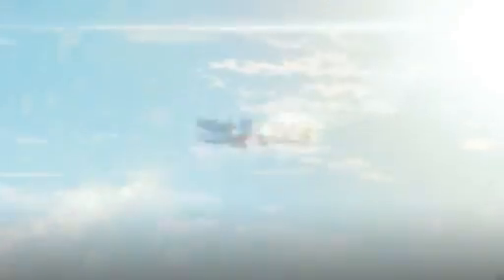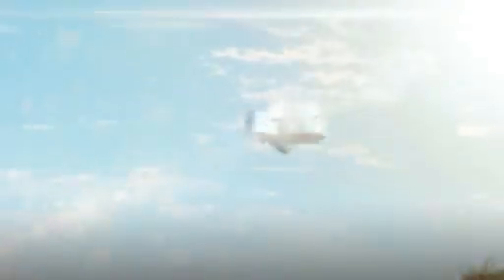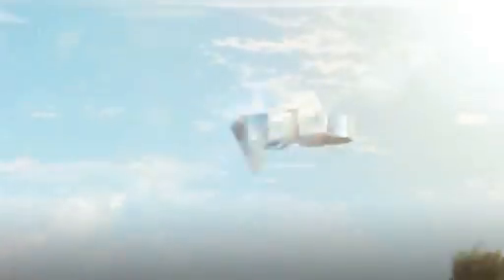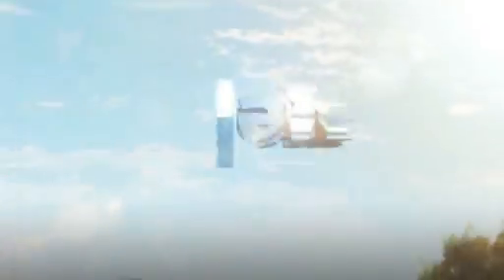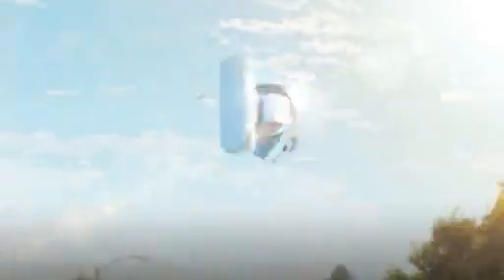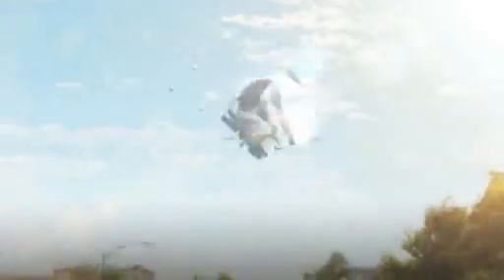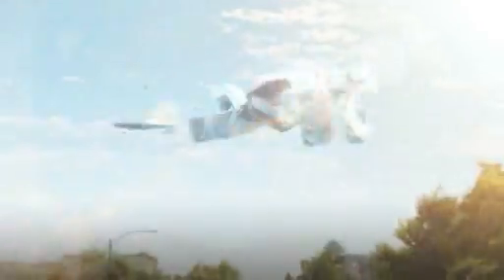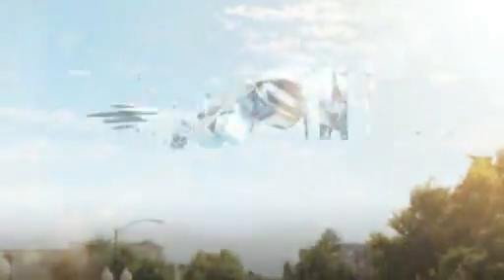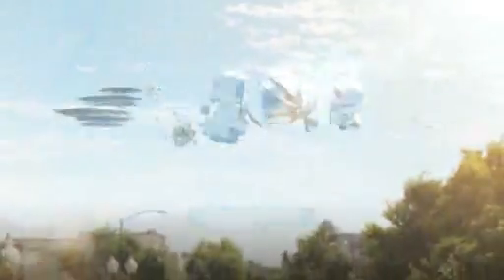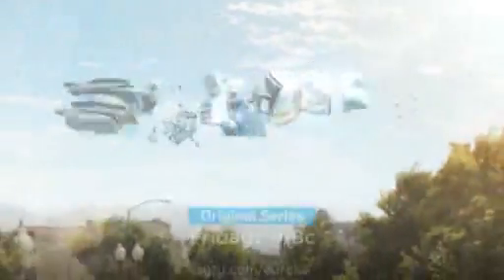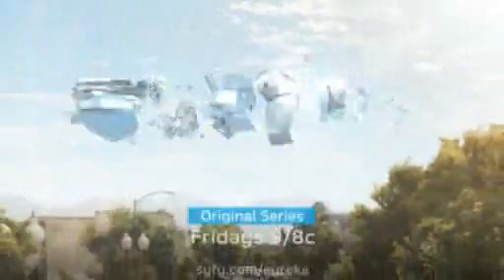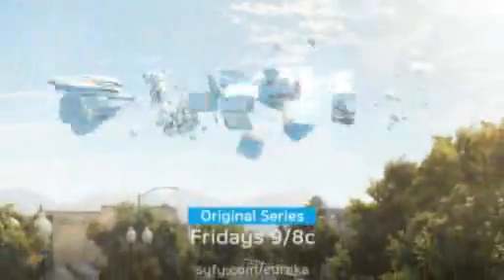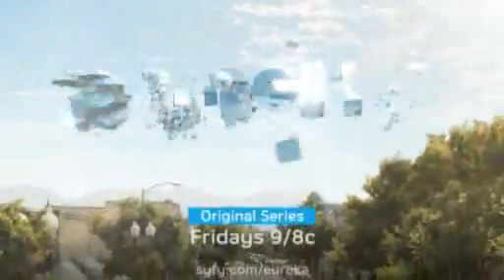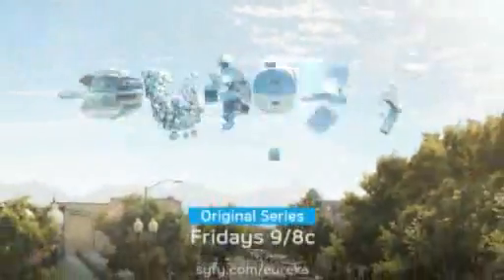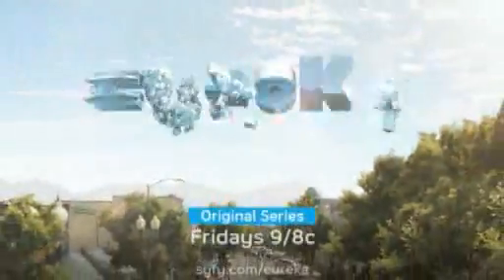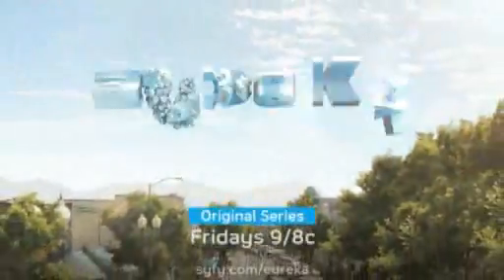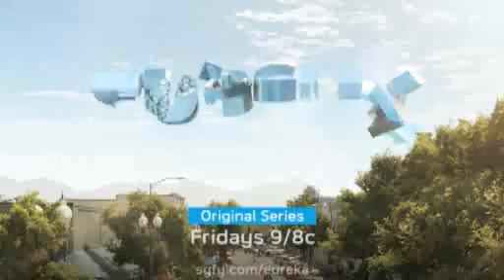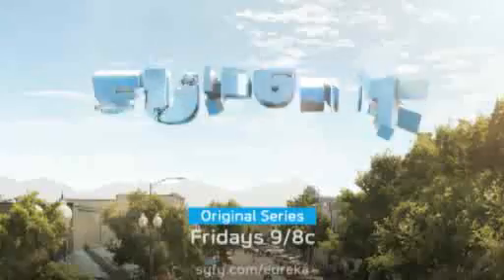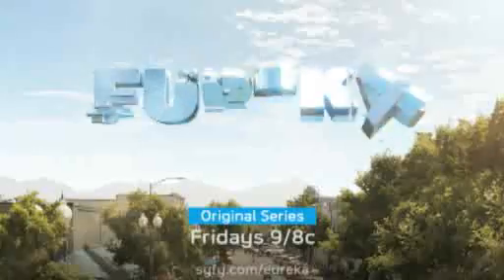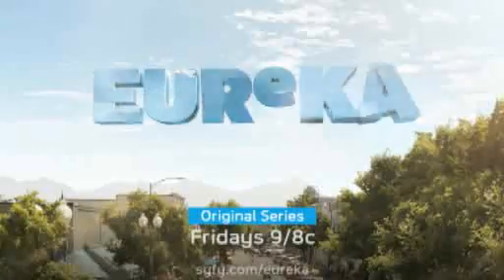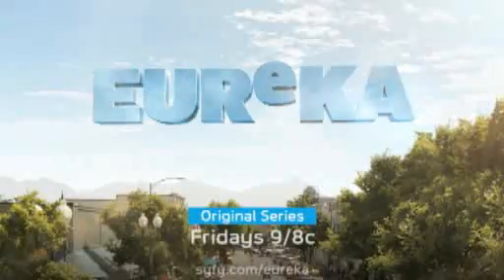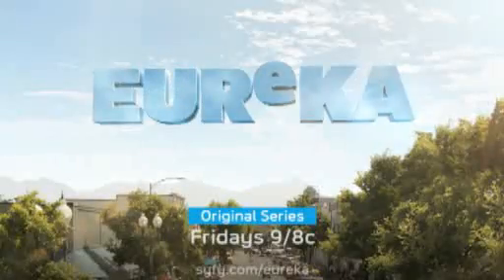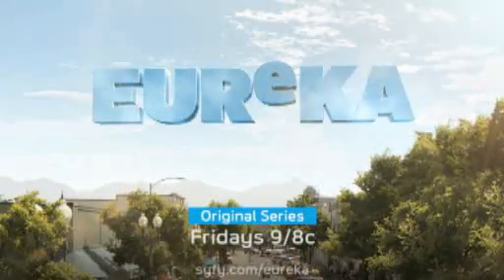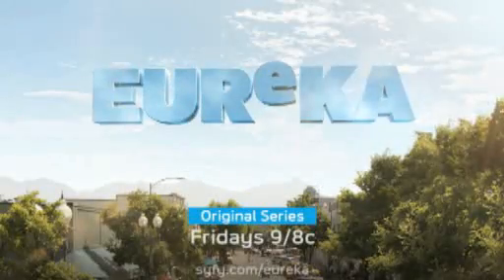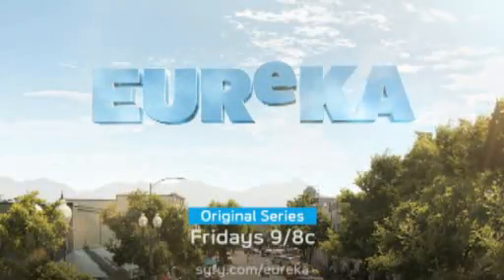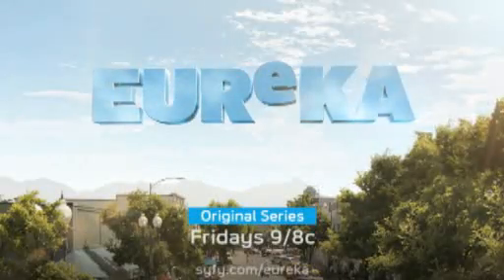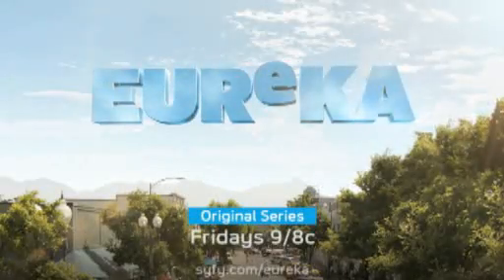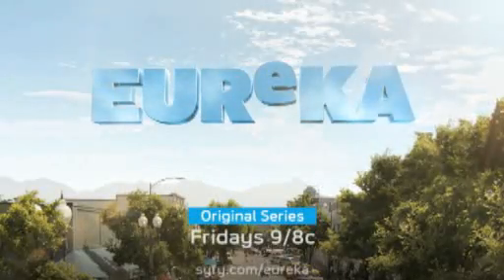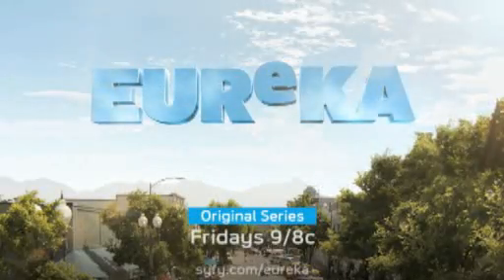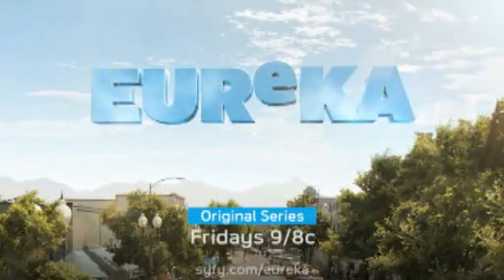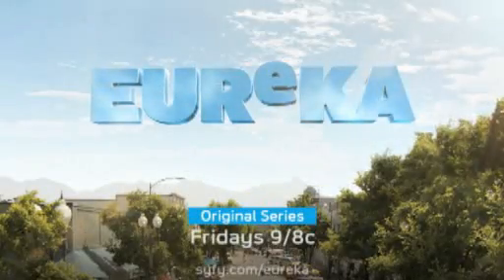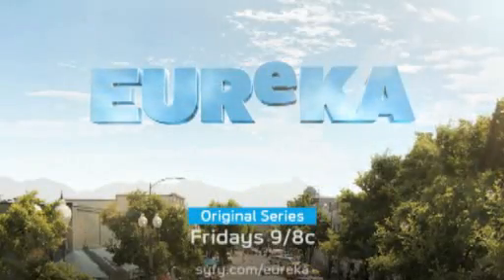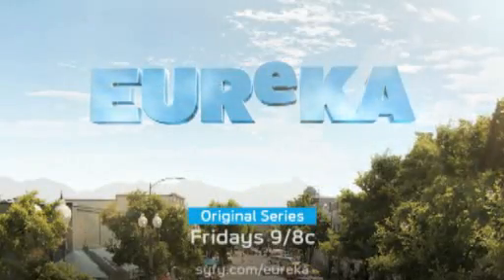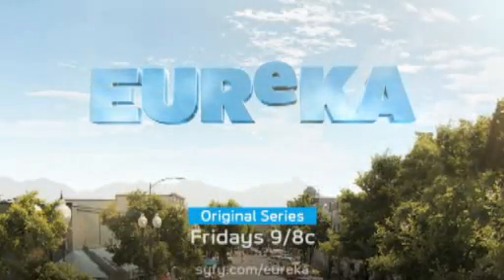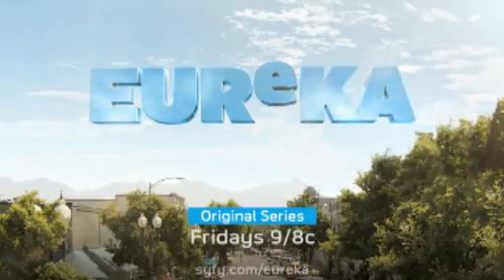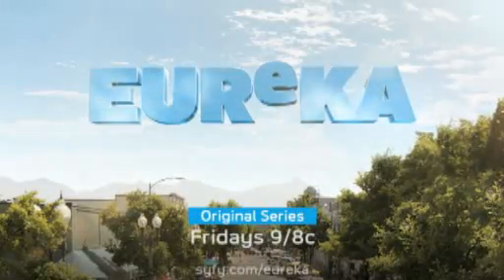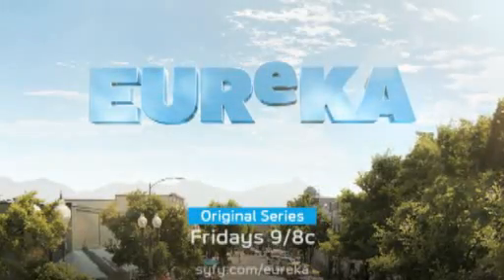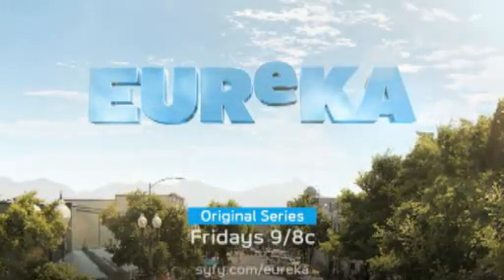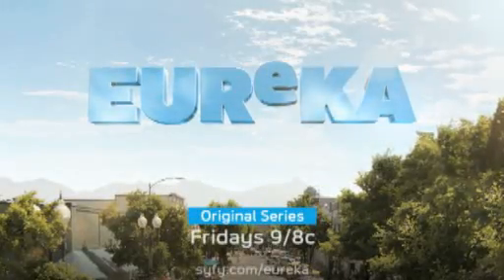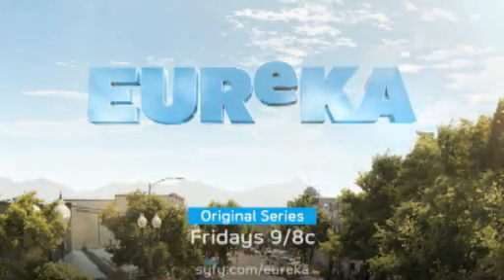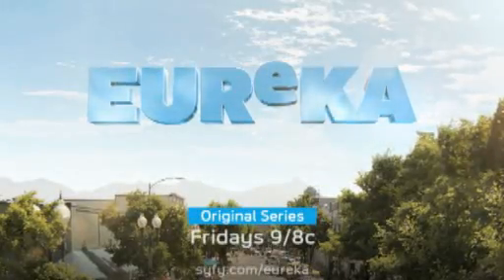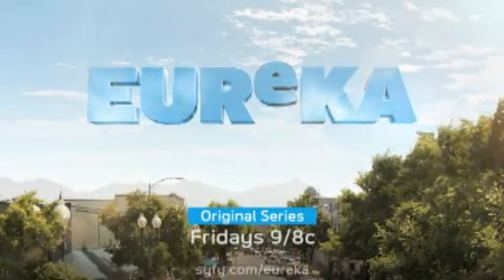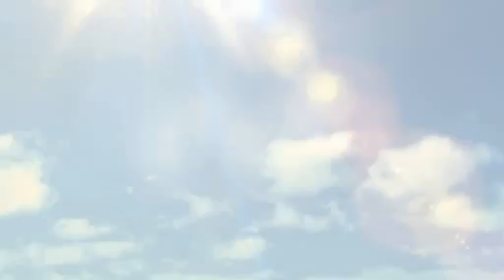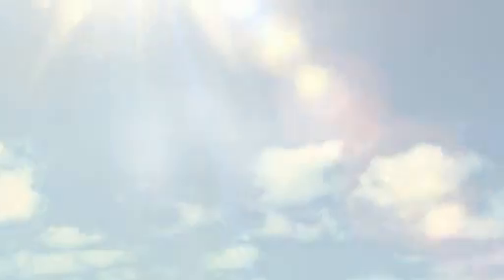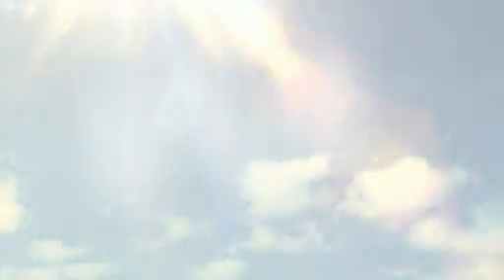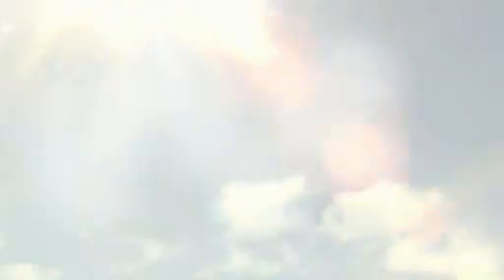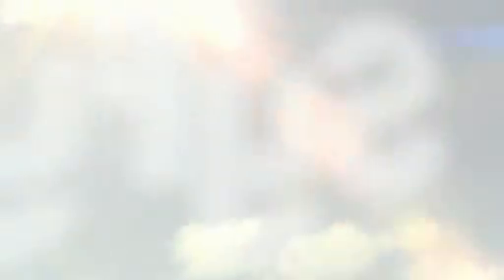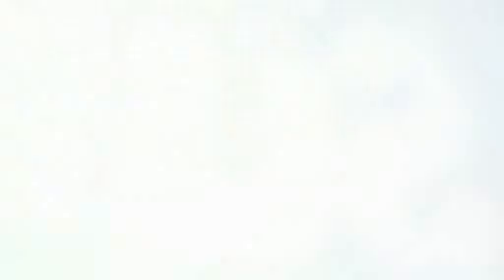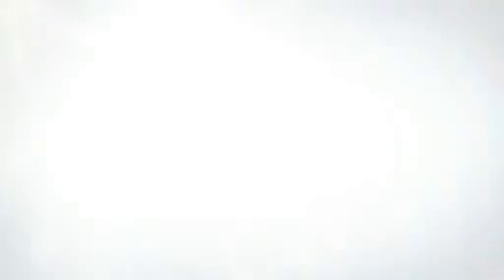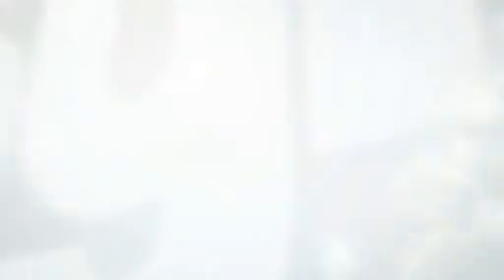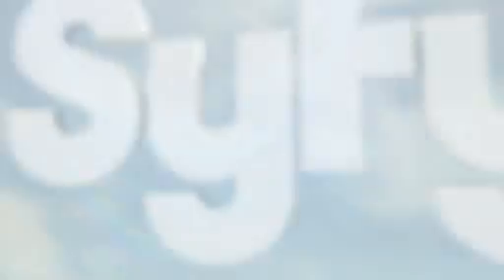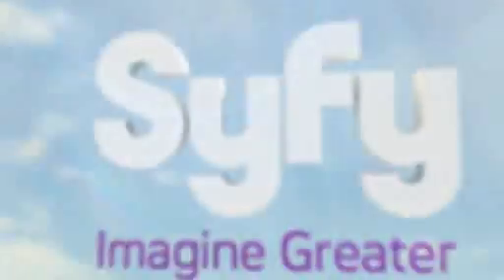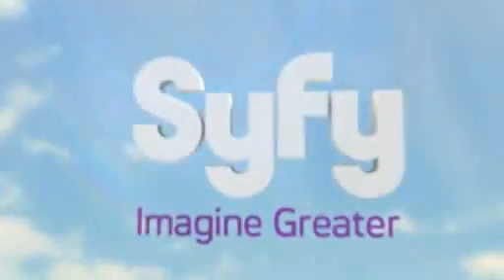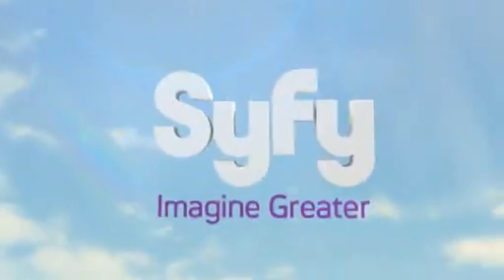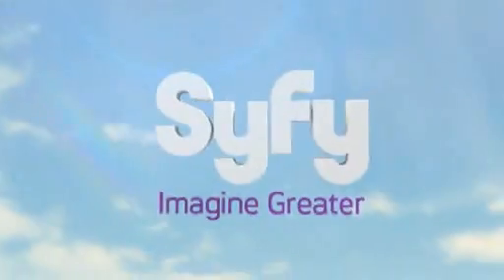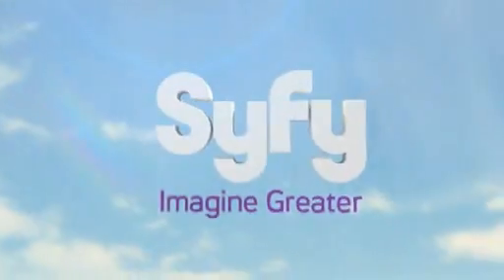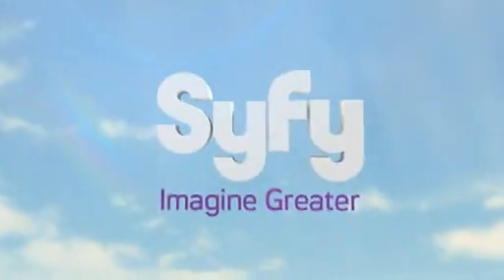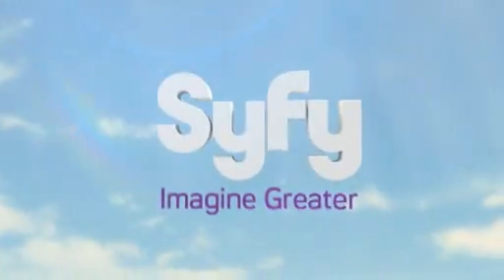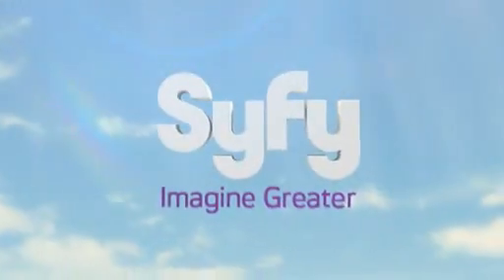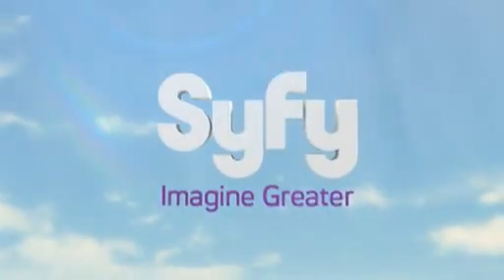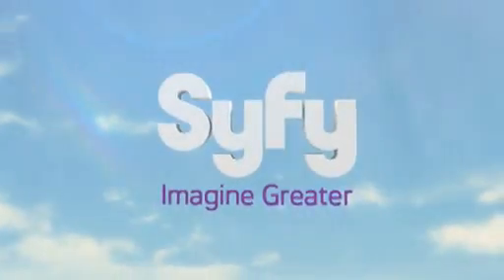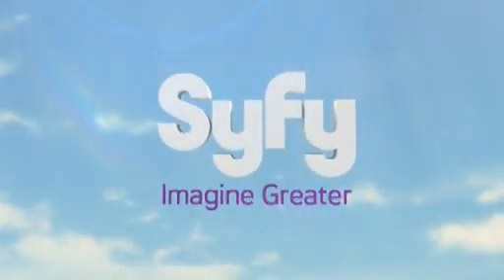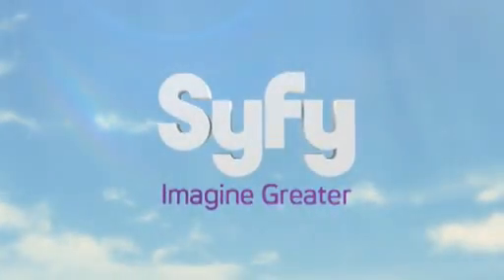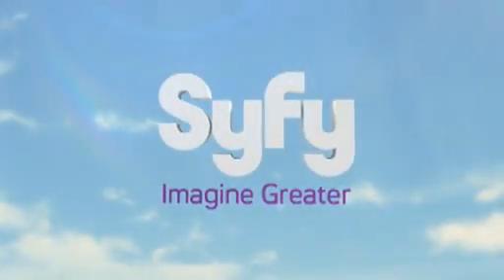Eureka. An original series. All new Fridays at 9. Only on SyFy. Imagine greater.